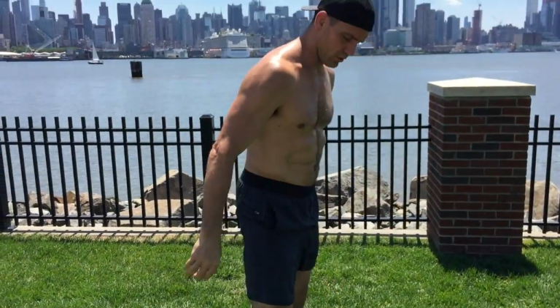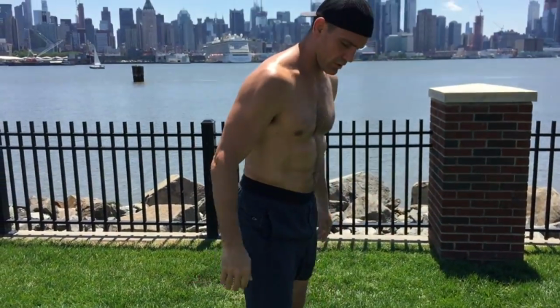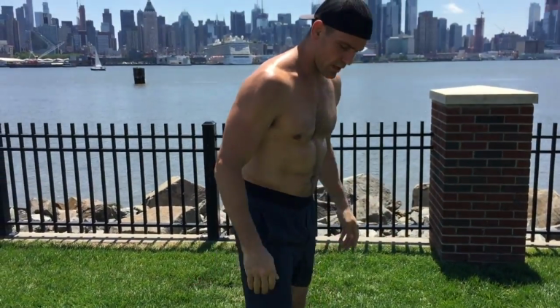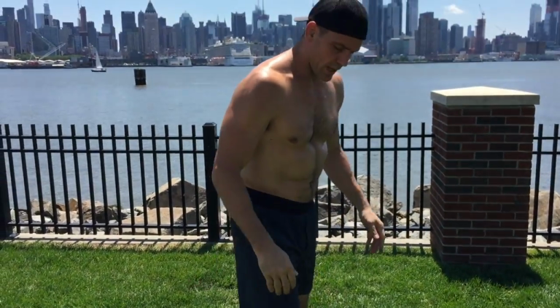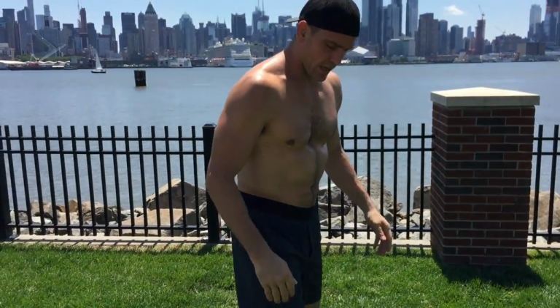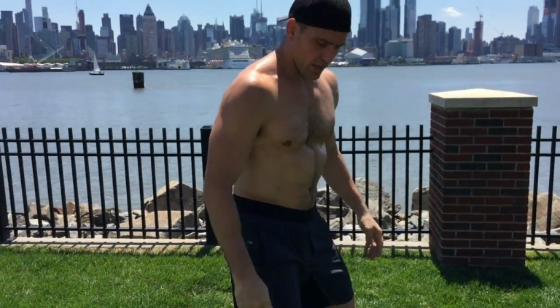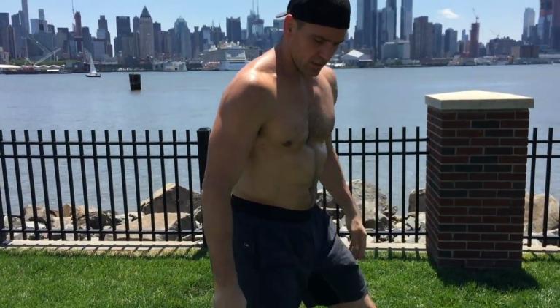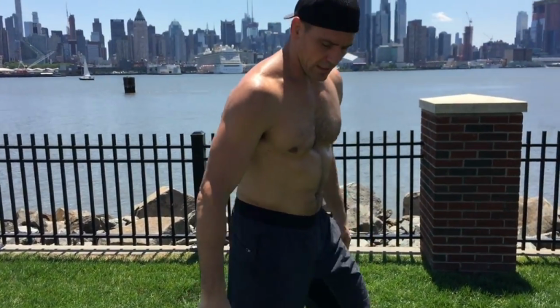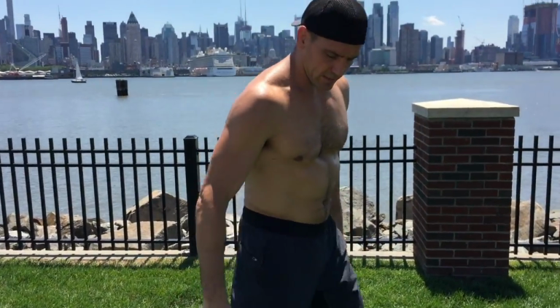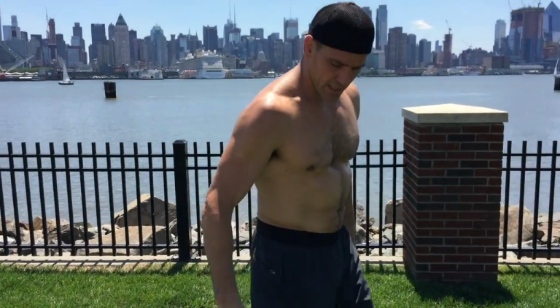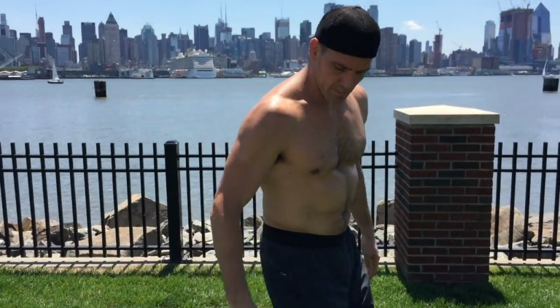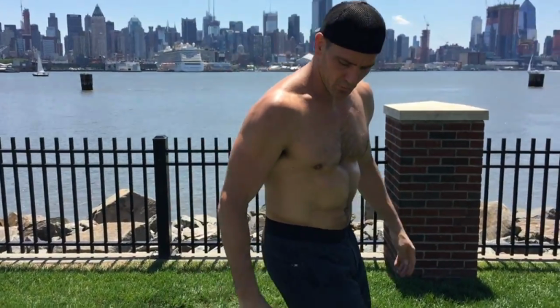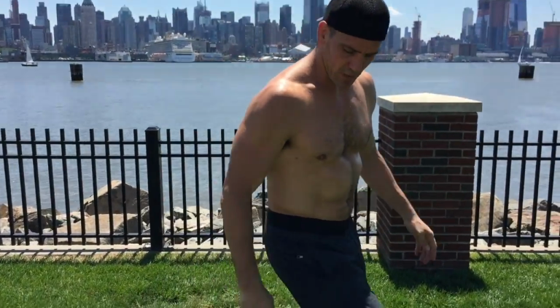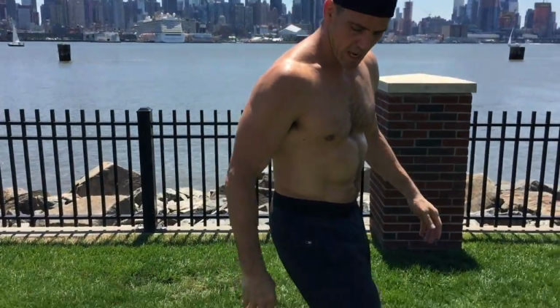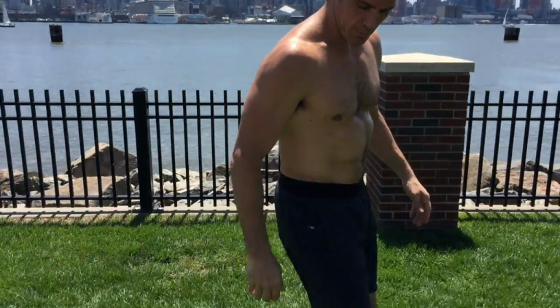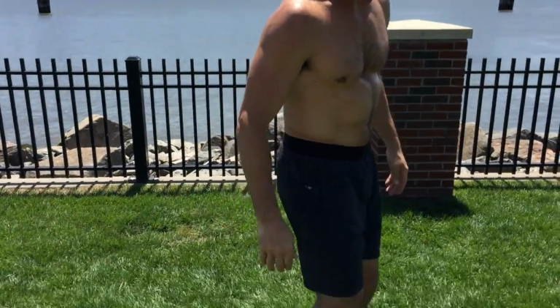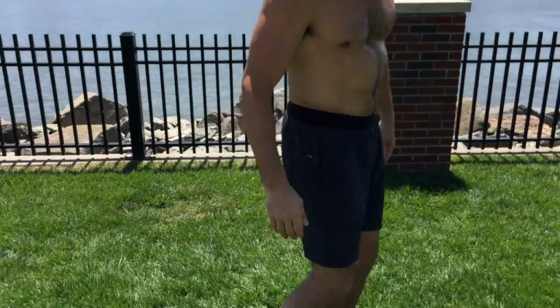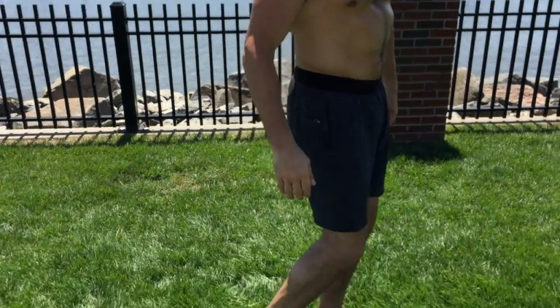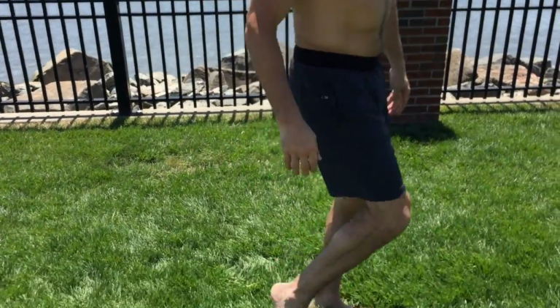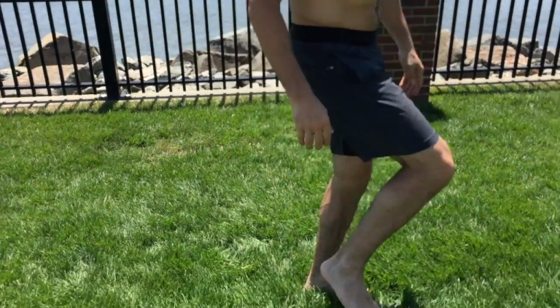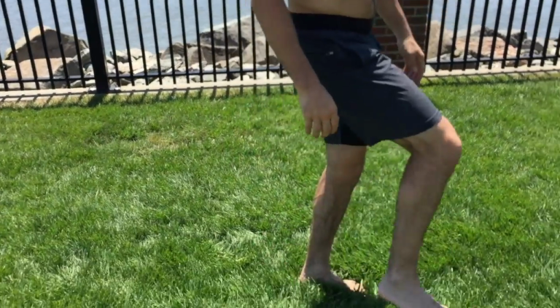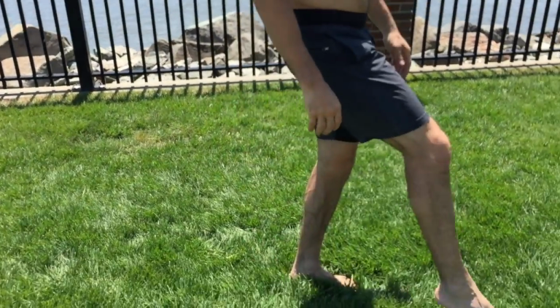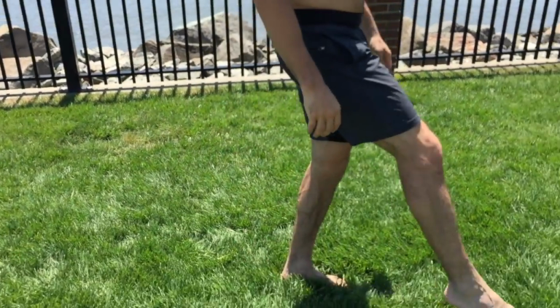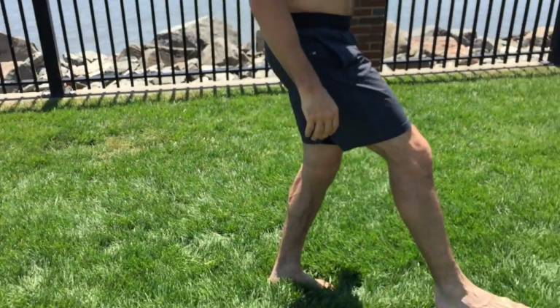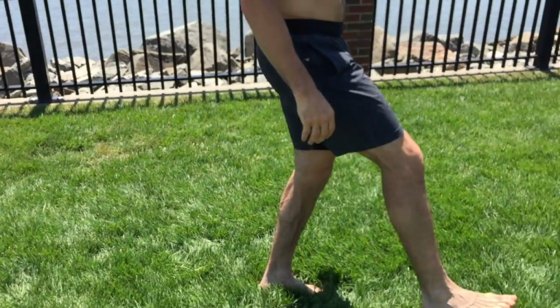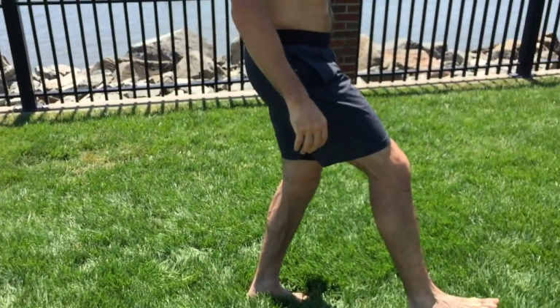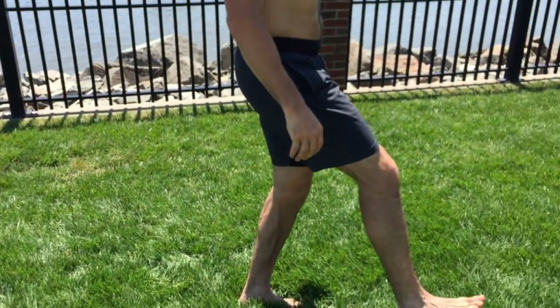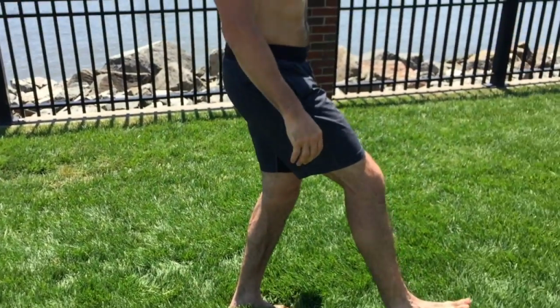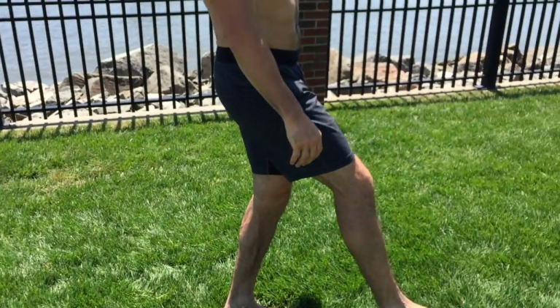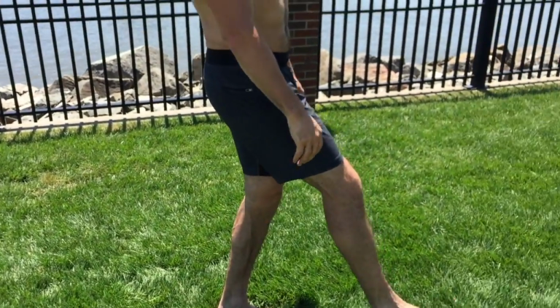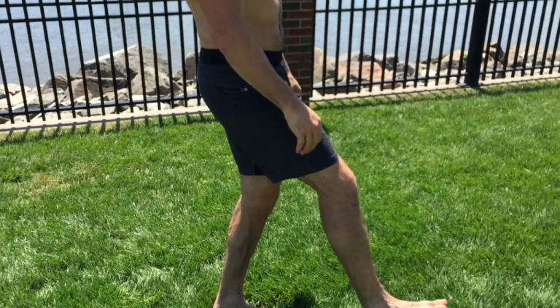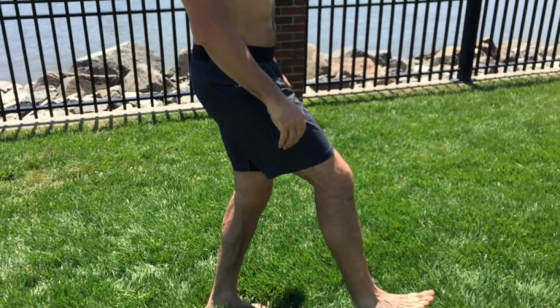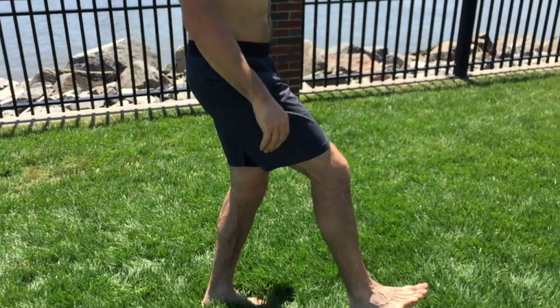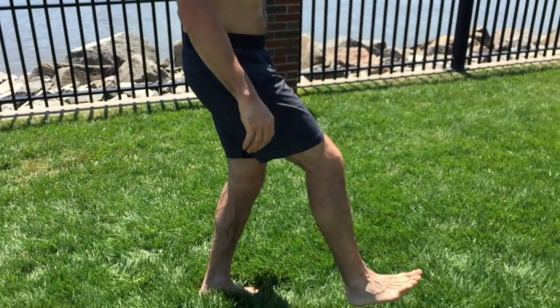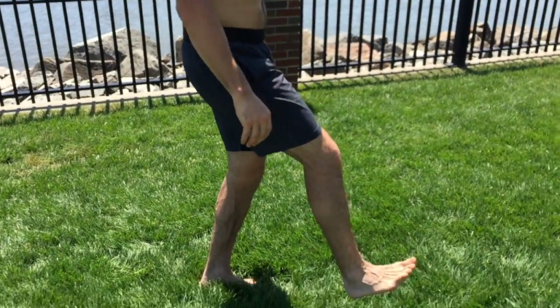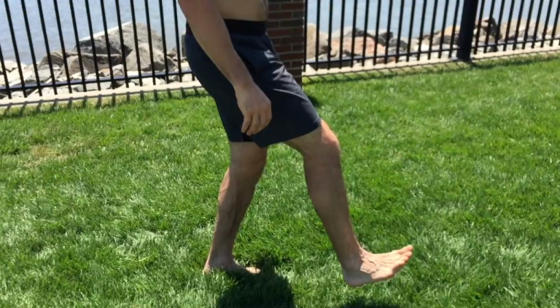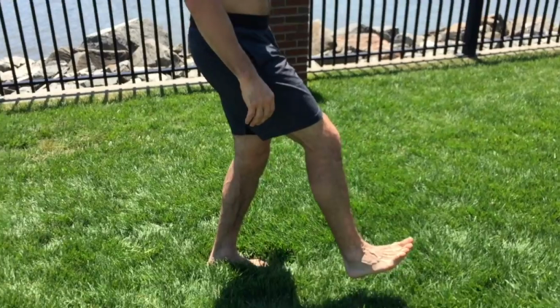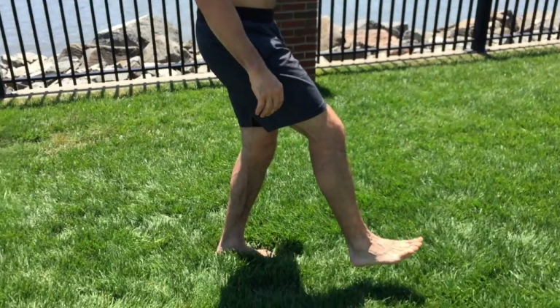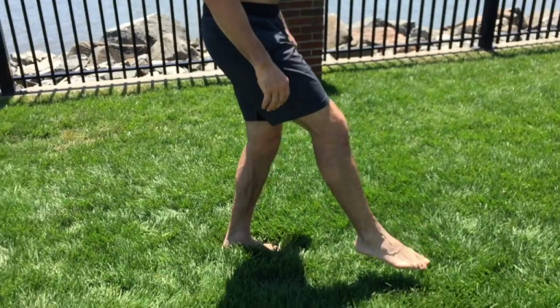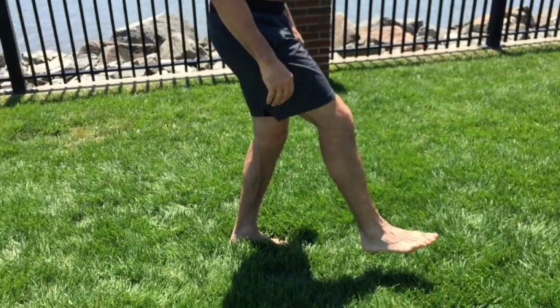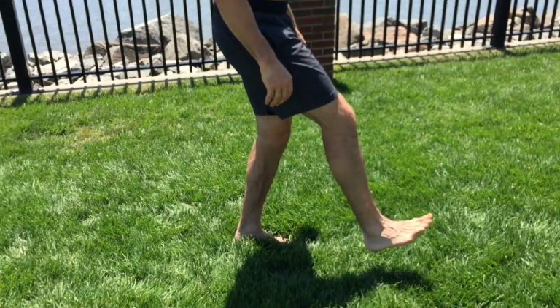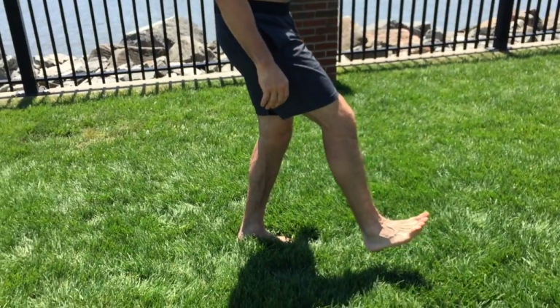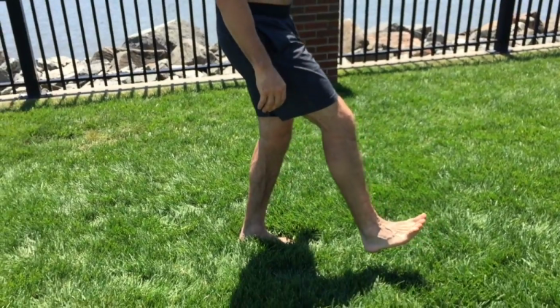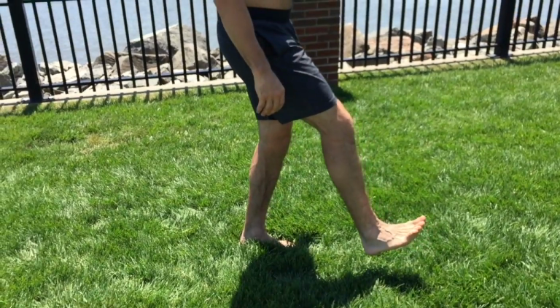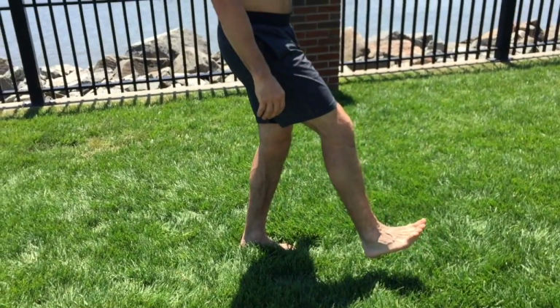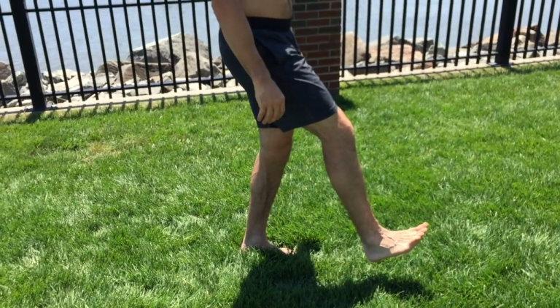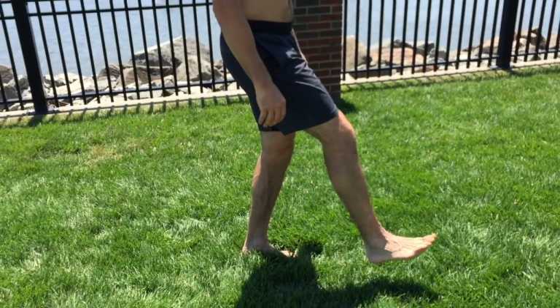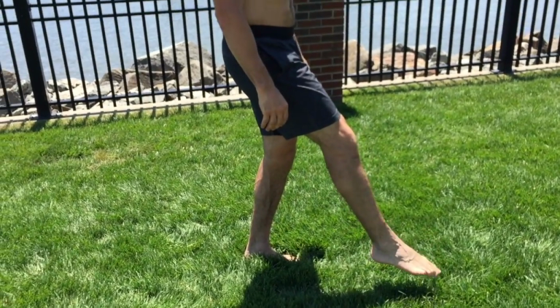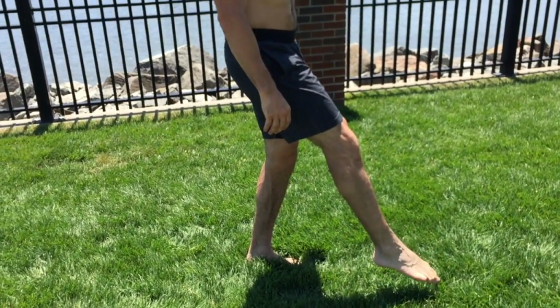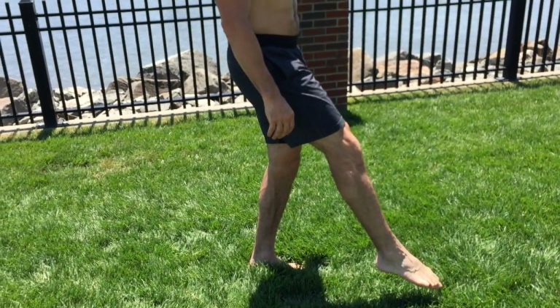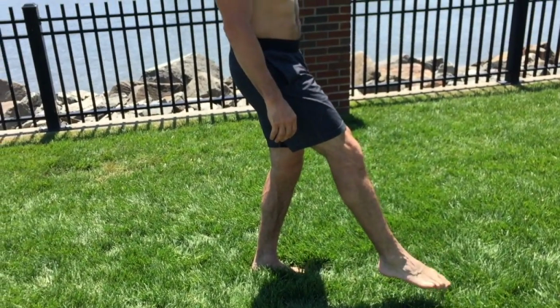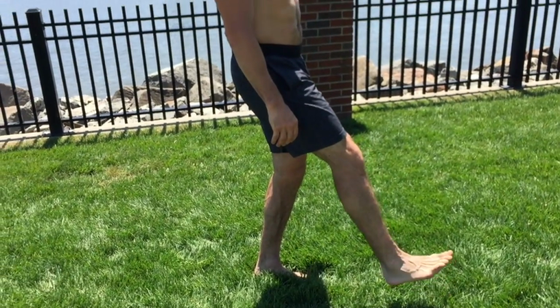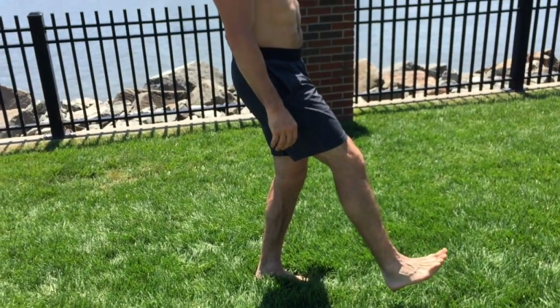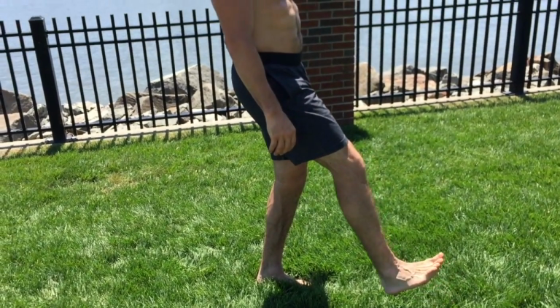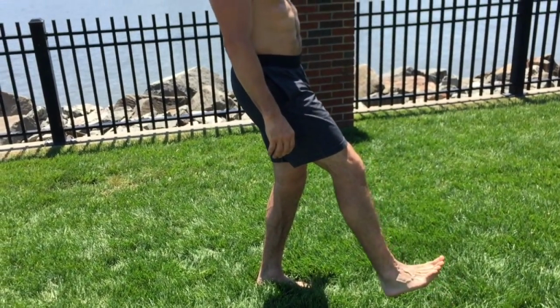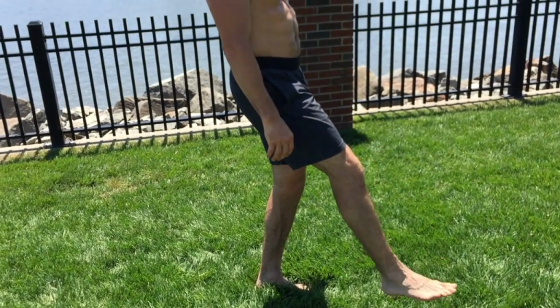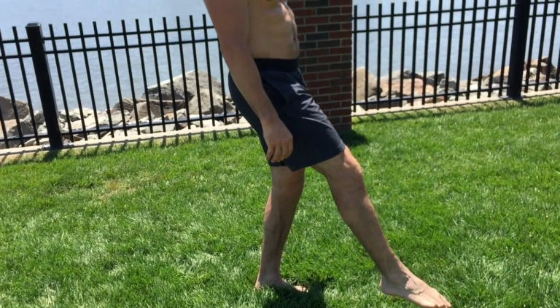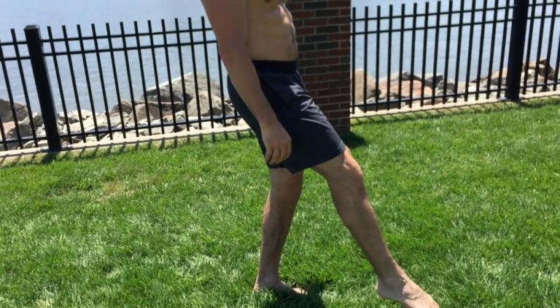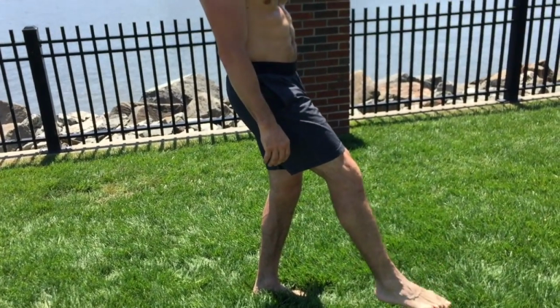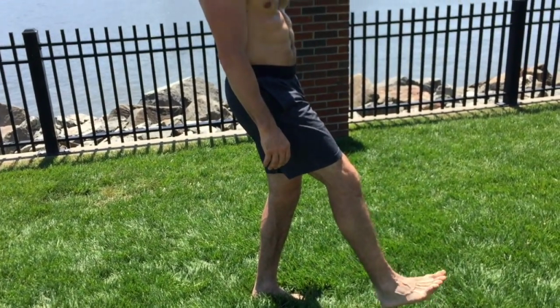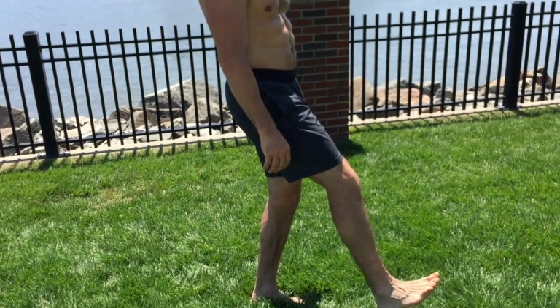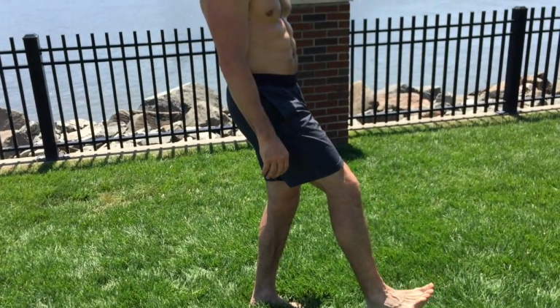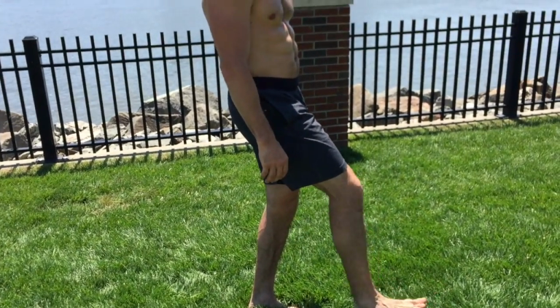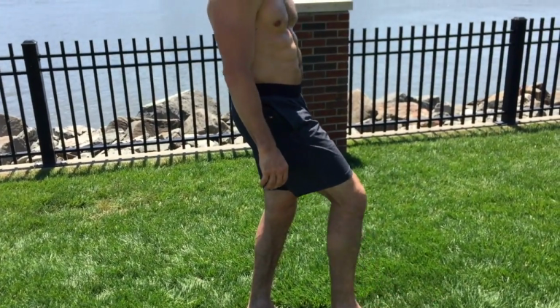A lot of times what happens is you don't have good dorsiflexion — that's the ankle coming back. Dorsi, plantar, dorsi — those are the two ankle movements.